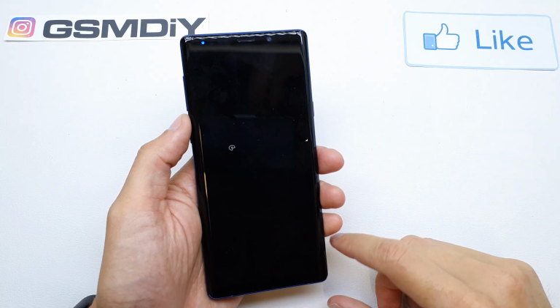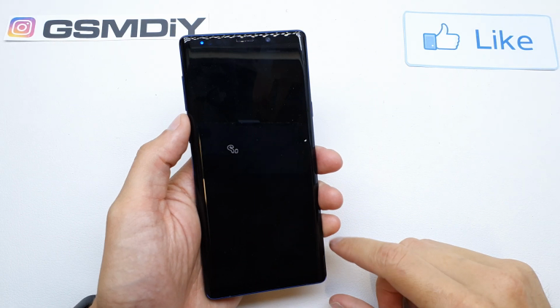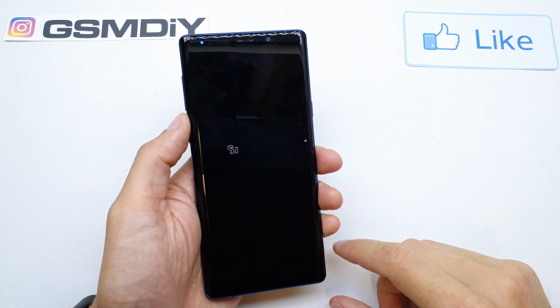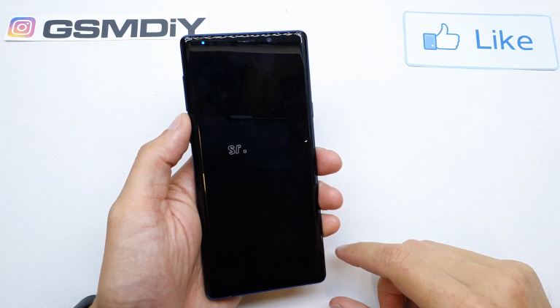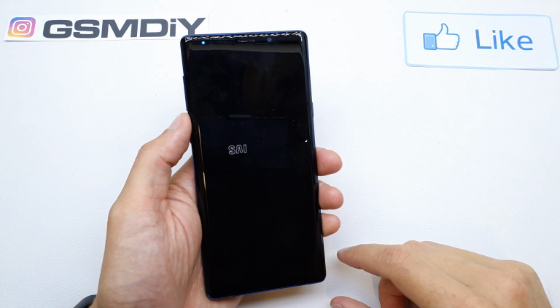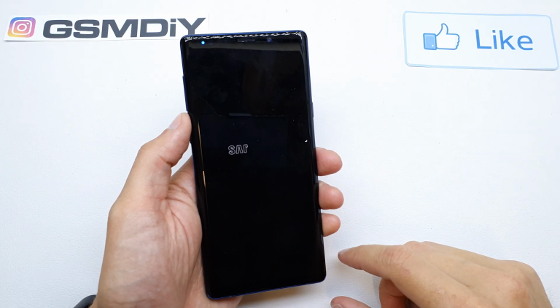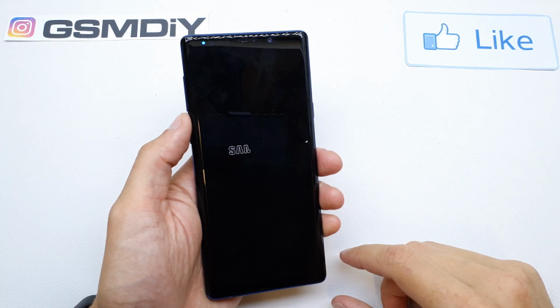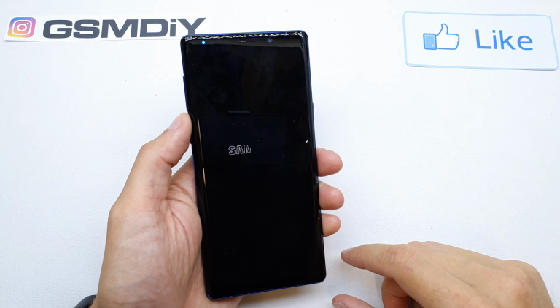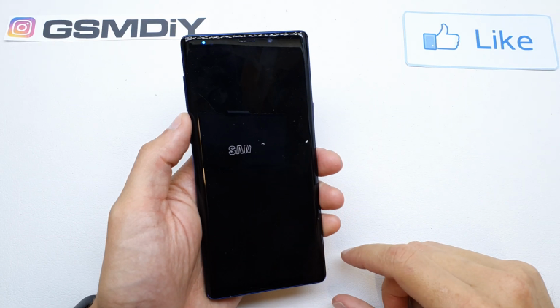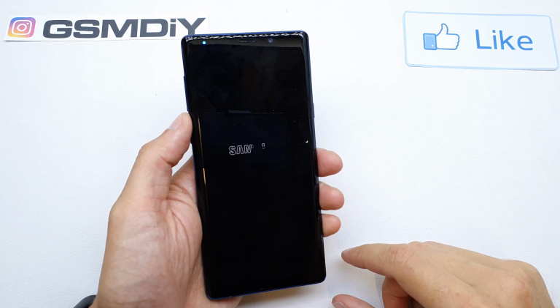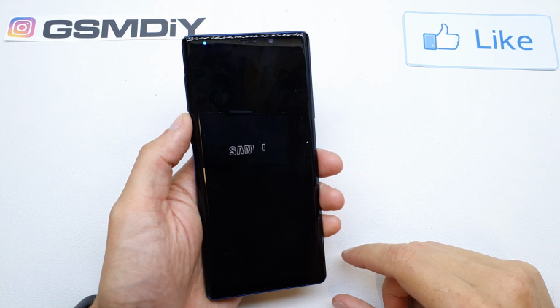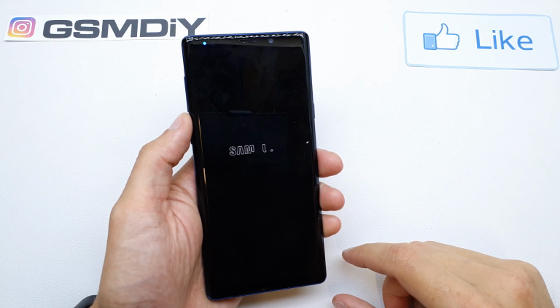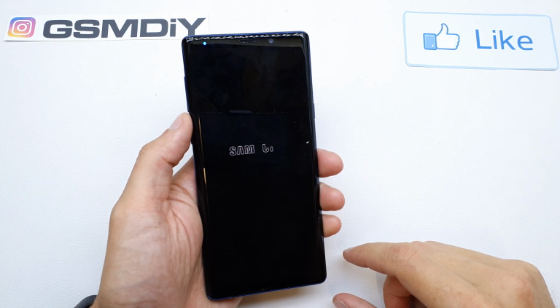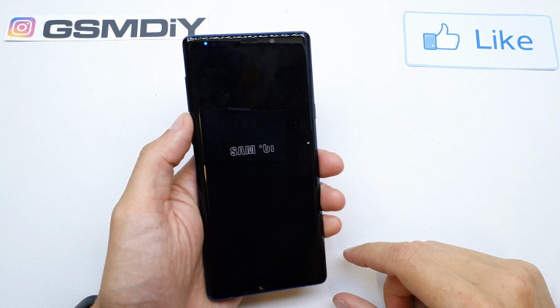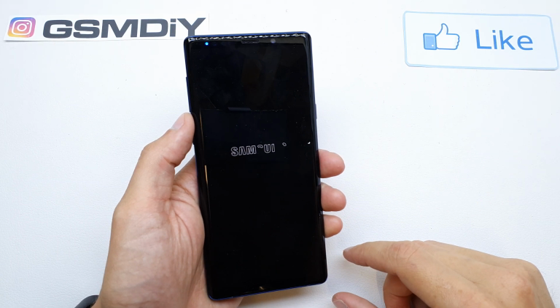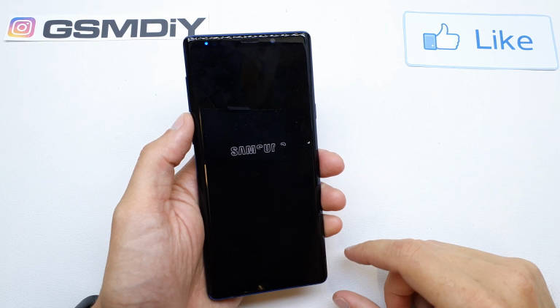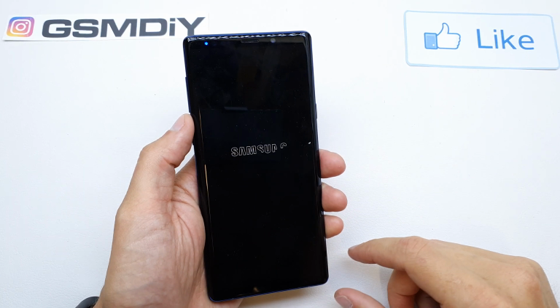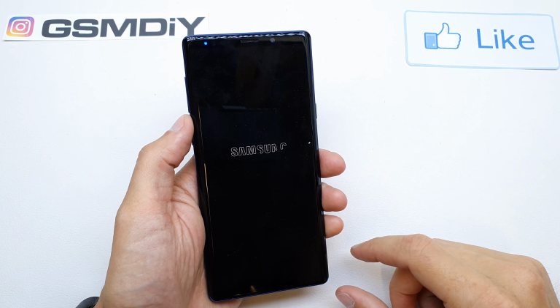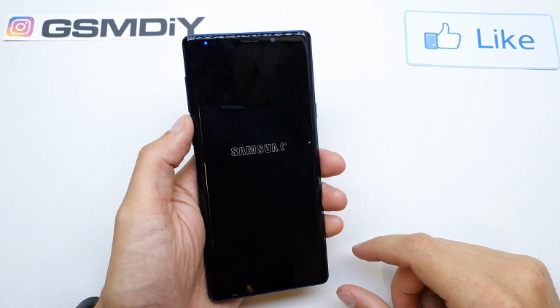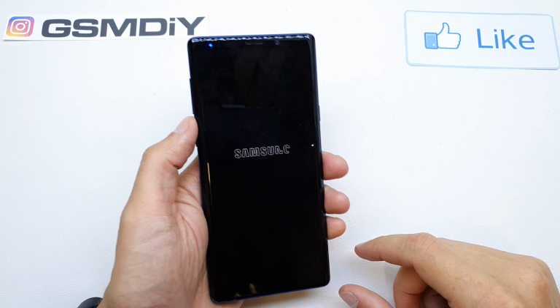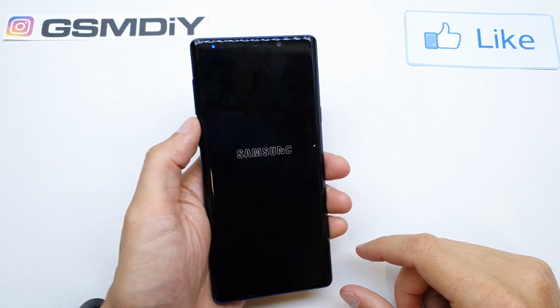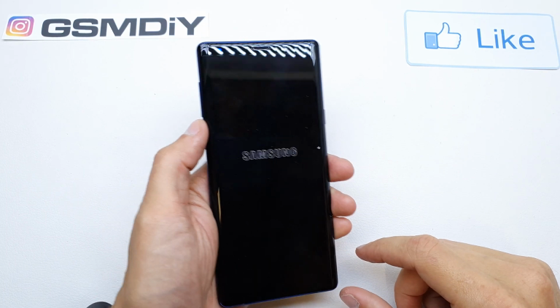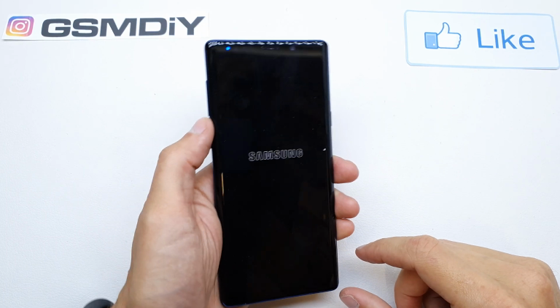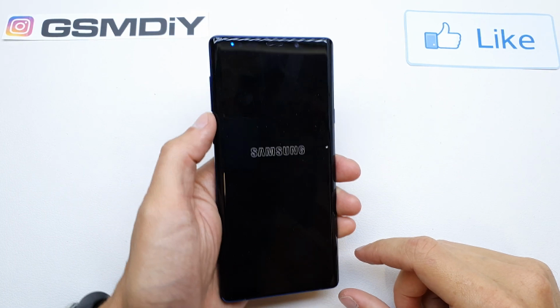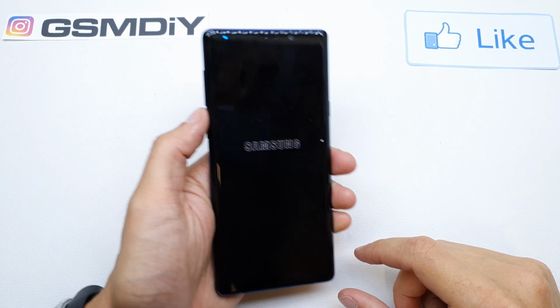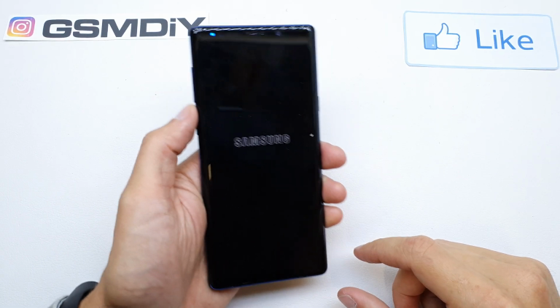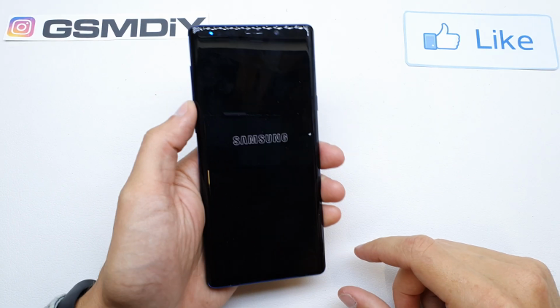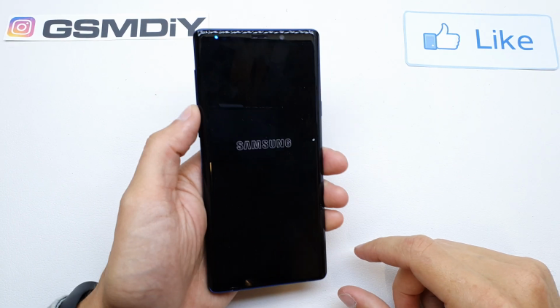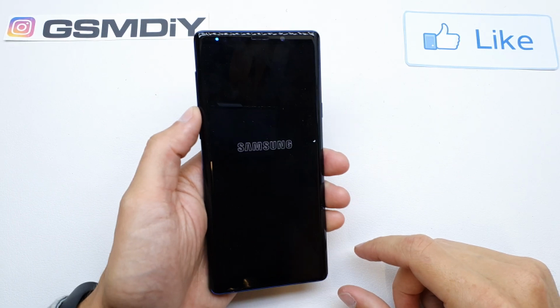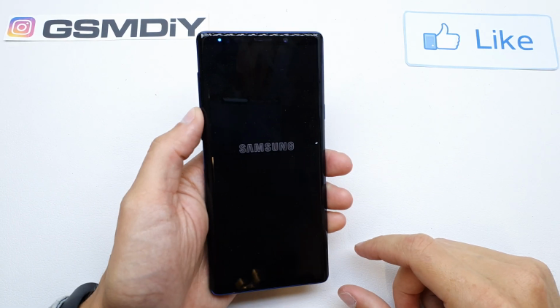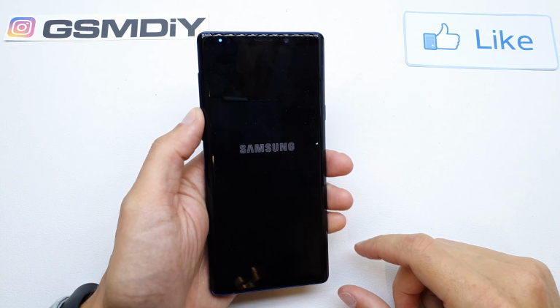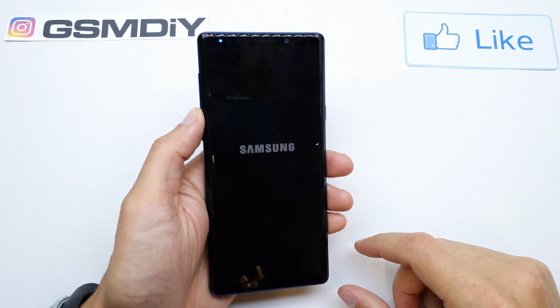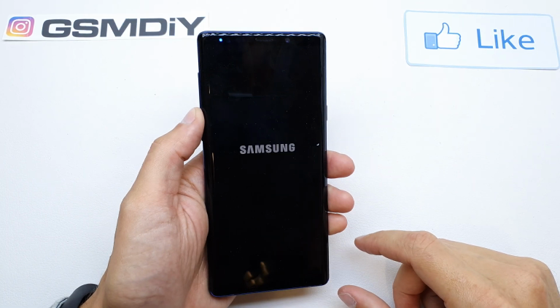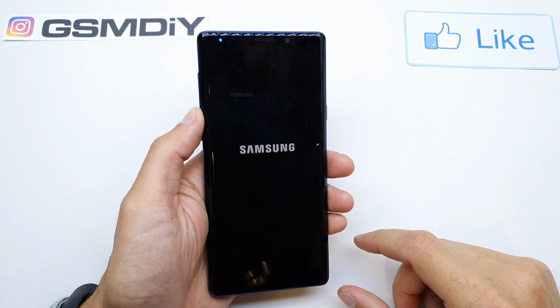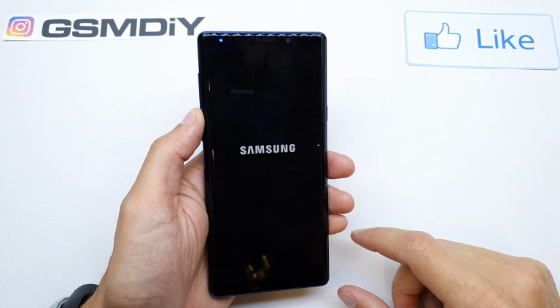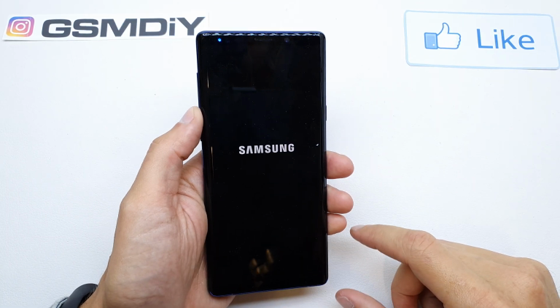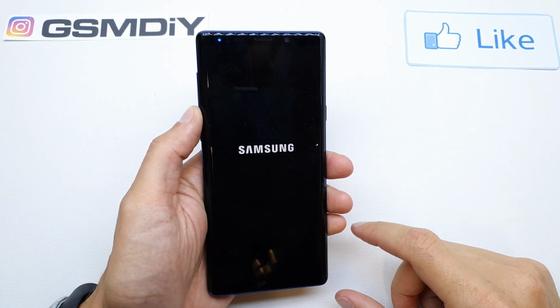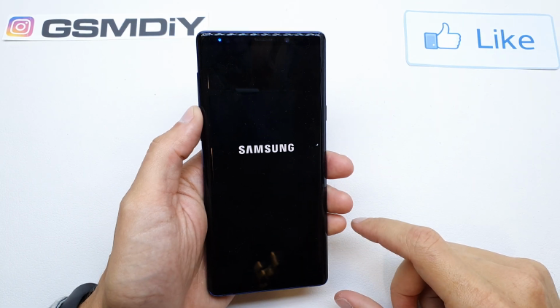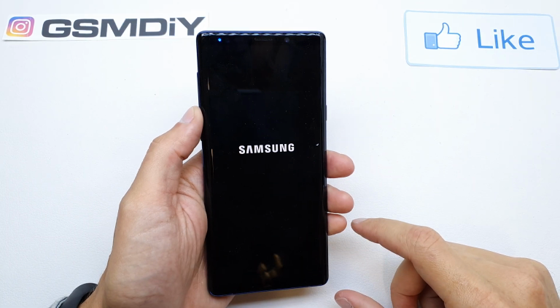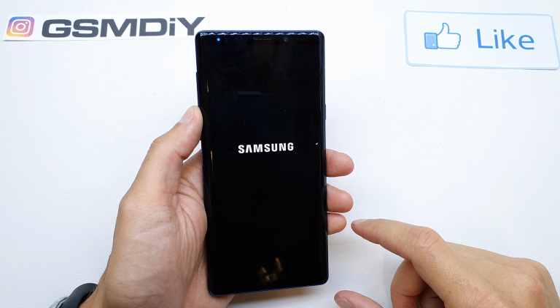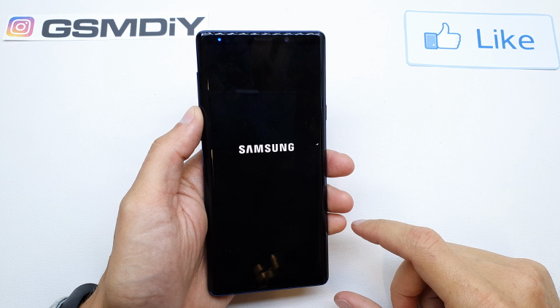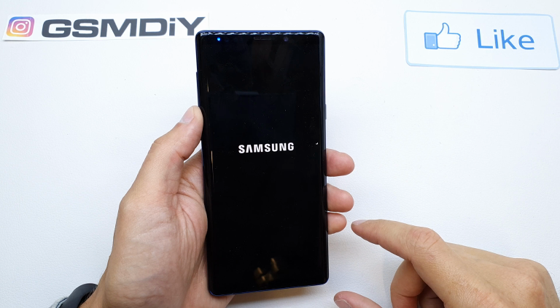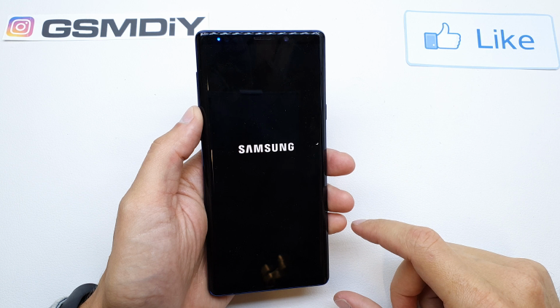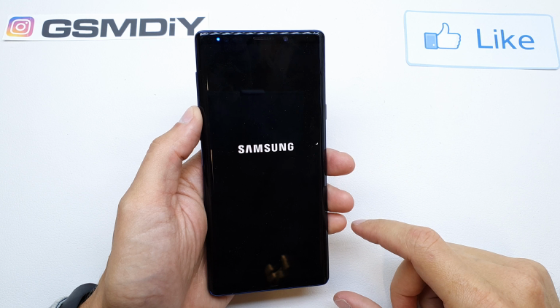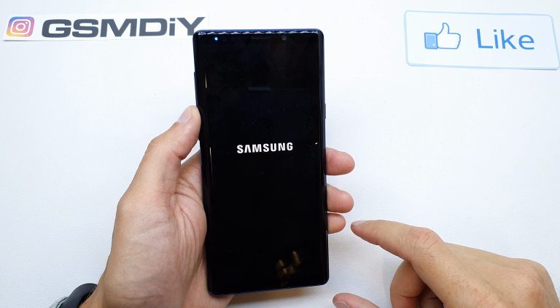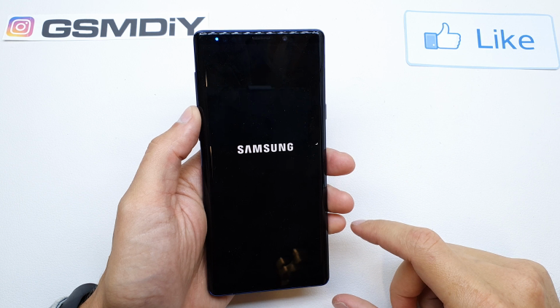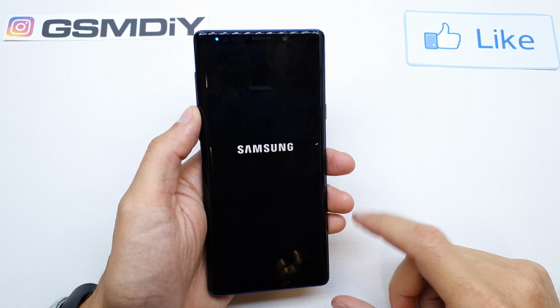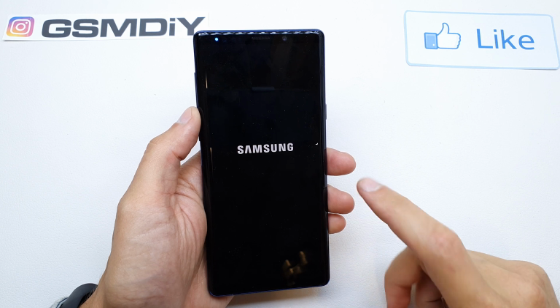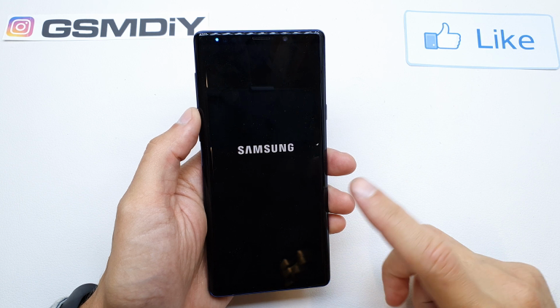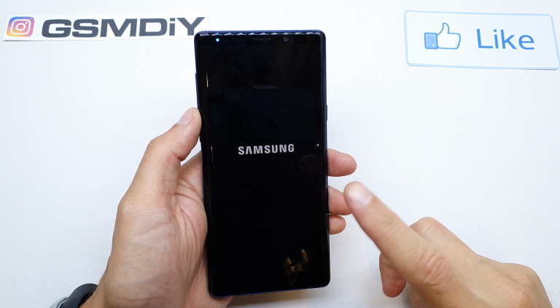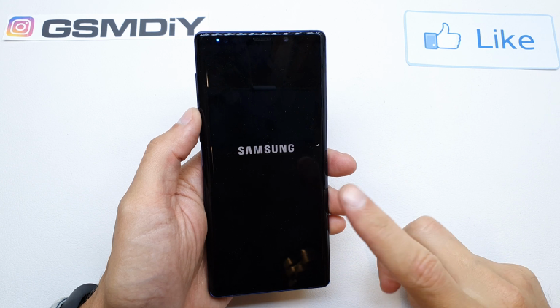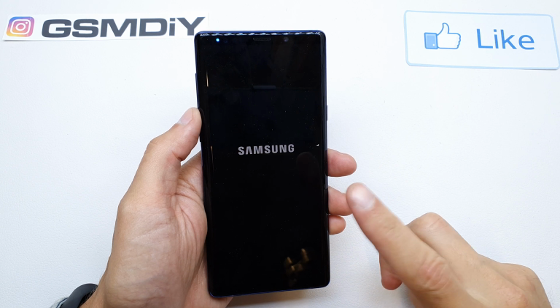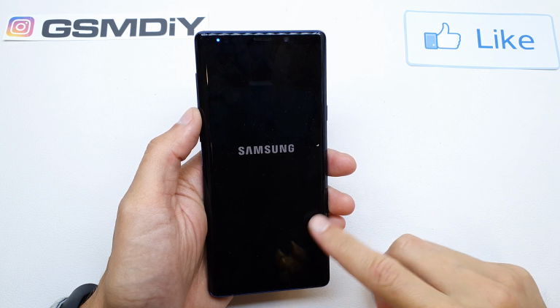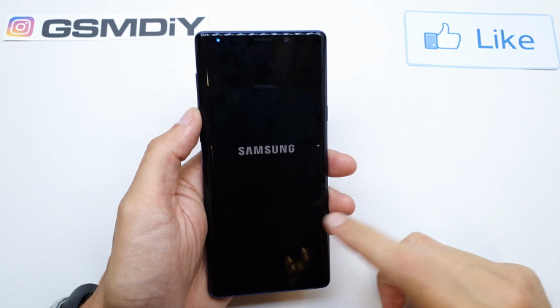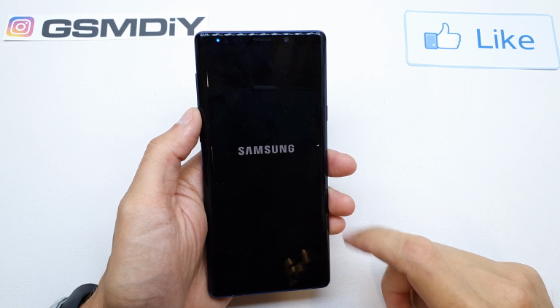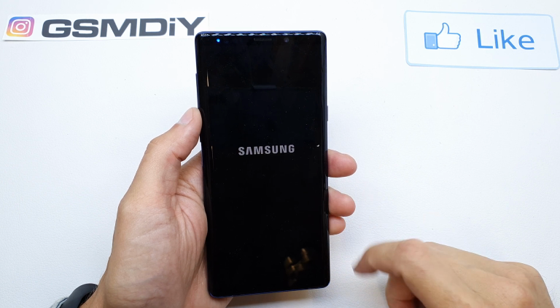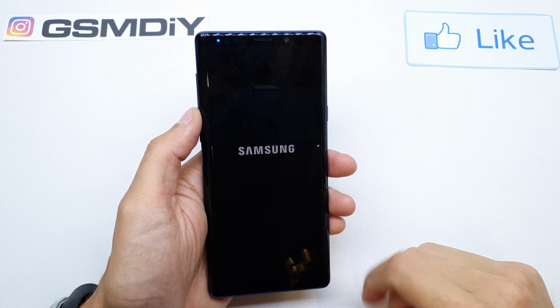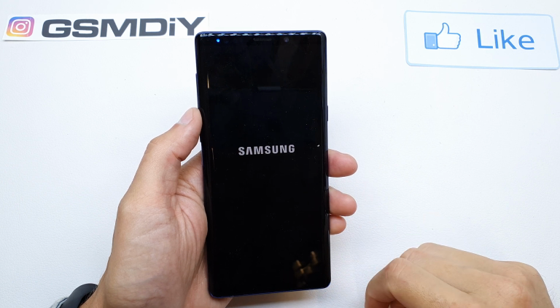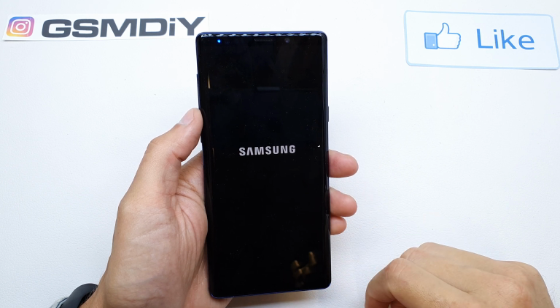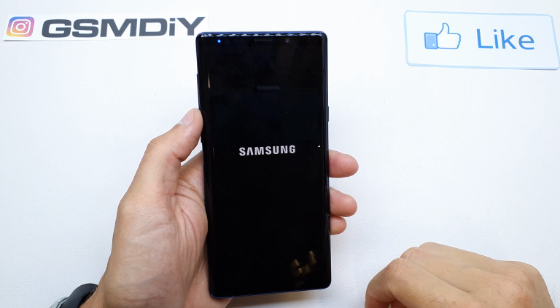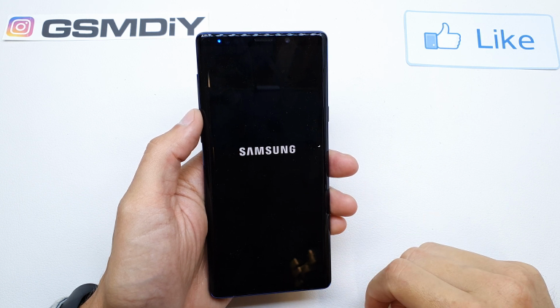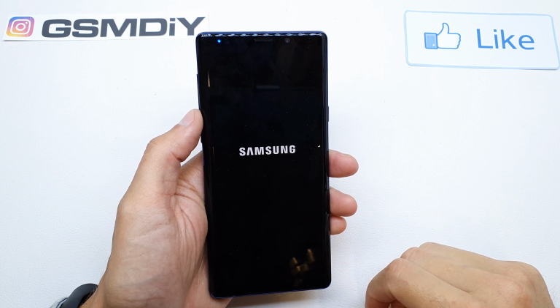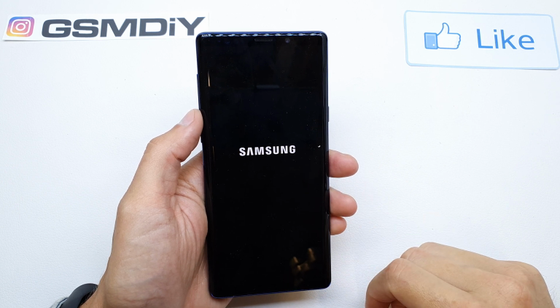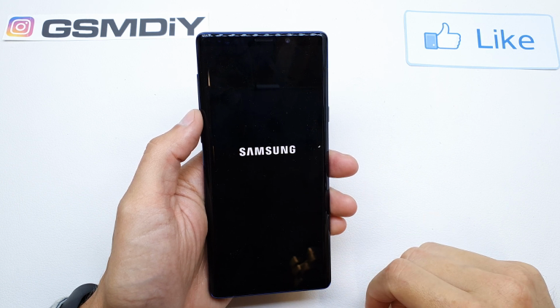Hi, welcome back on the Duet Yourself channel. Today I'm going to show you how to enable the OEM unlock in your Samsung Note 9.